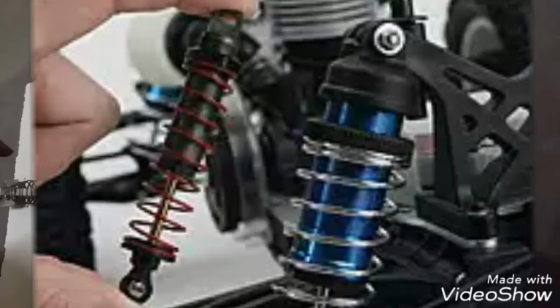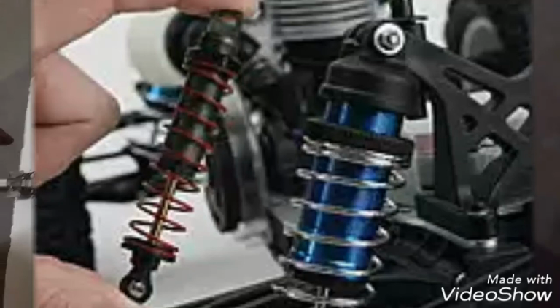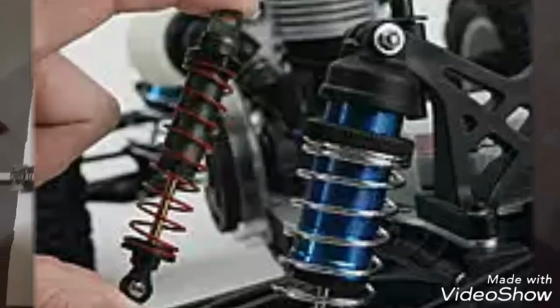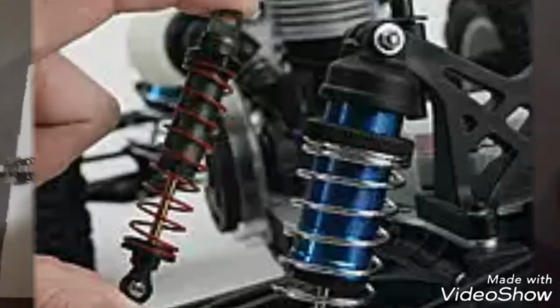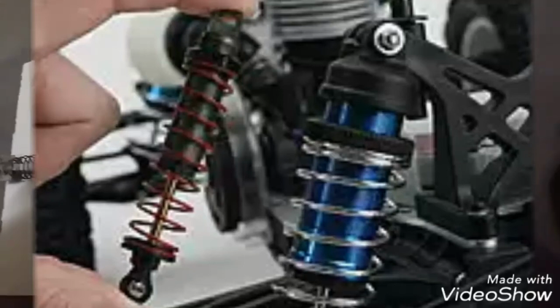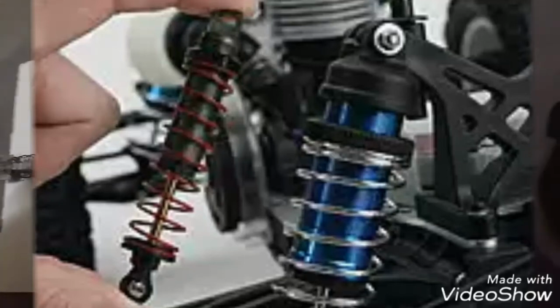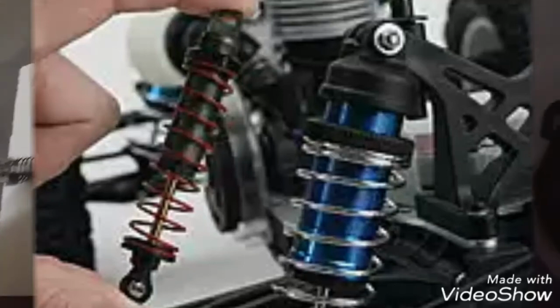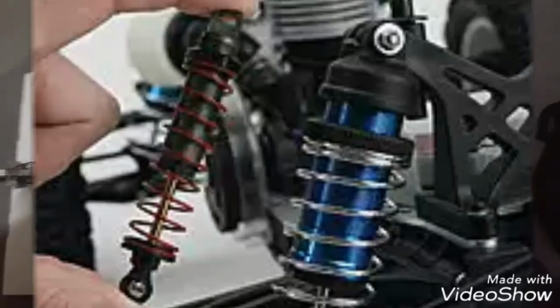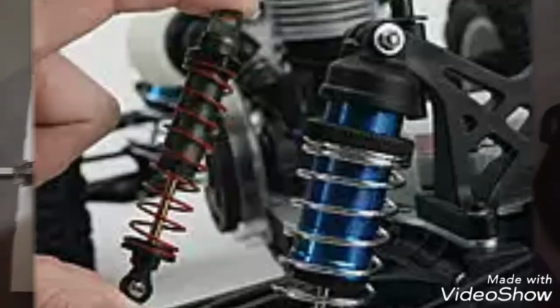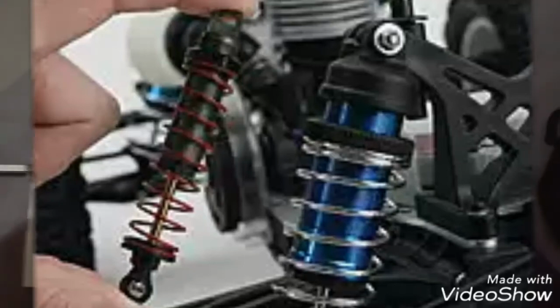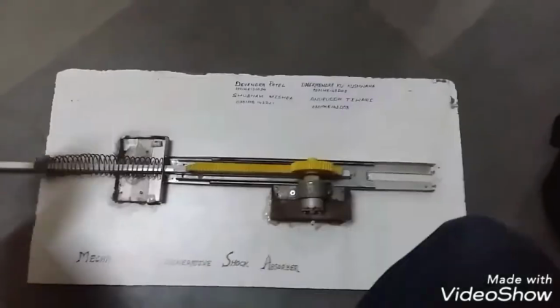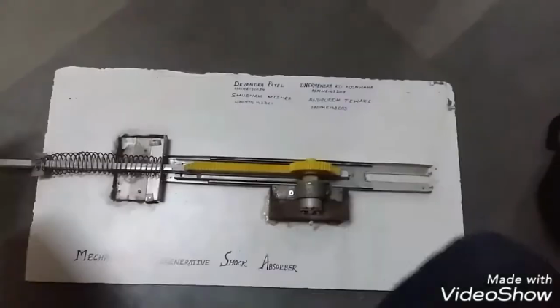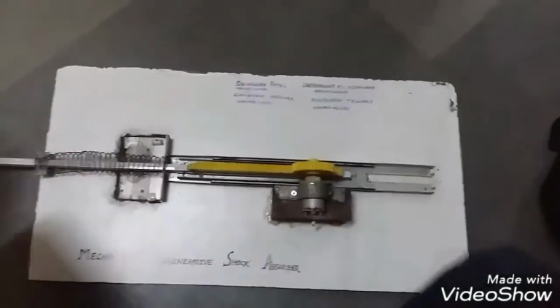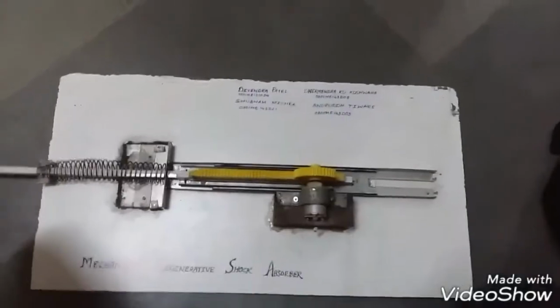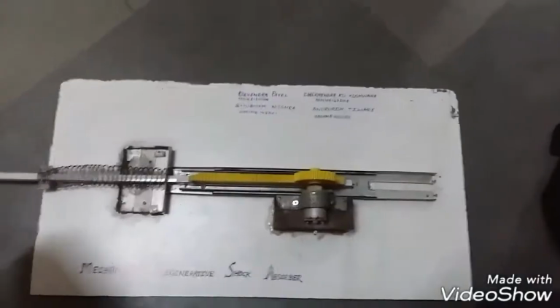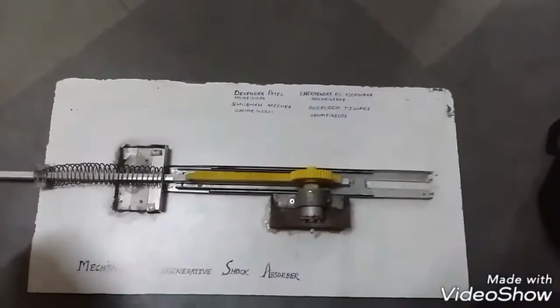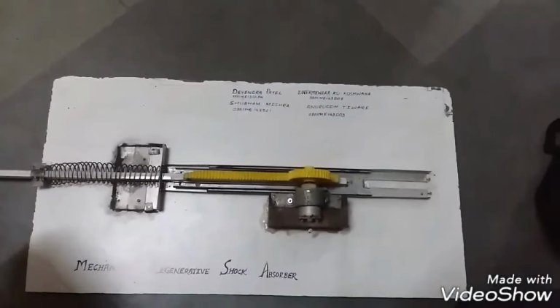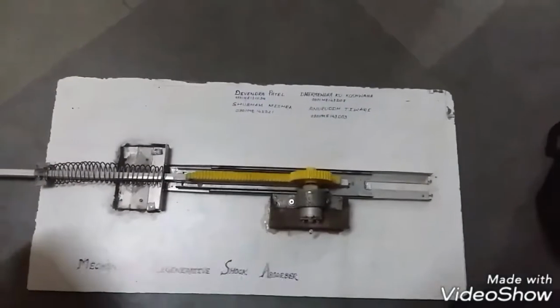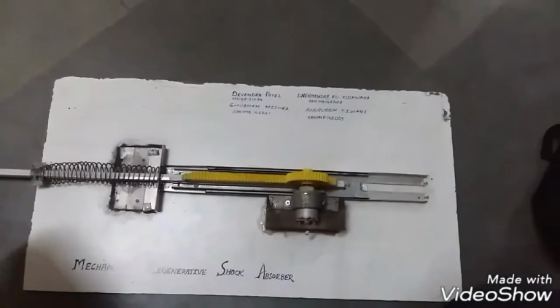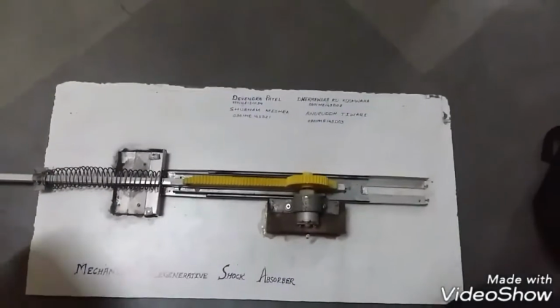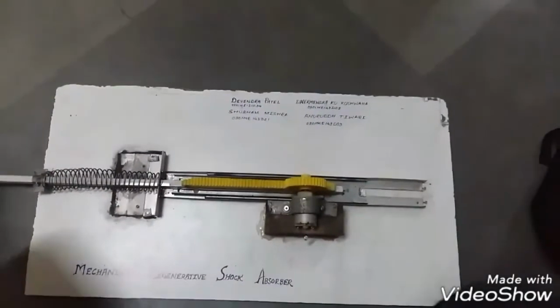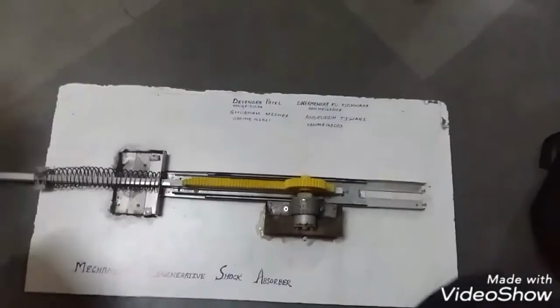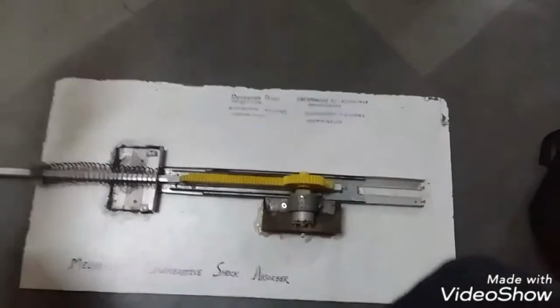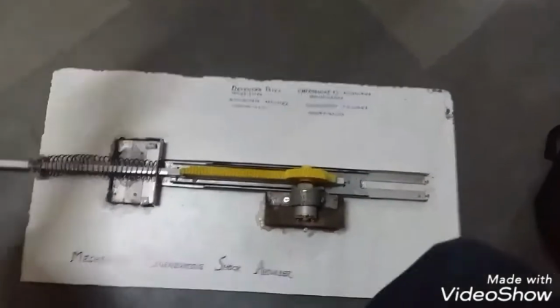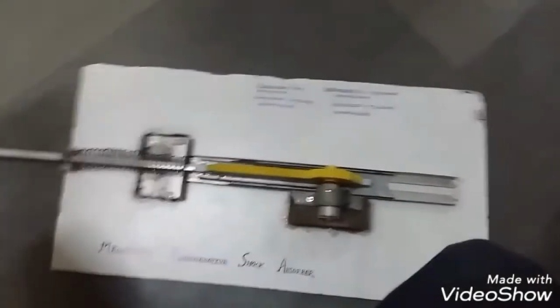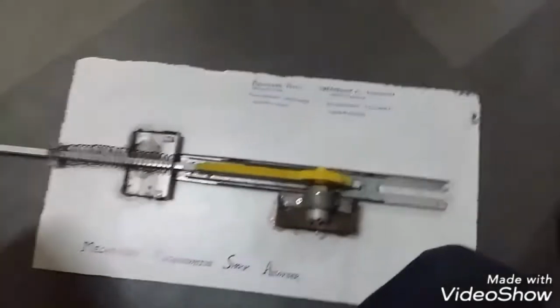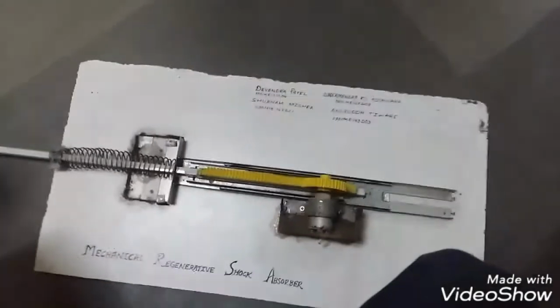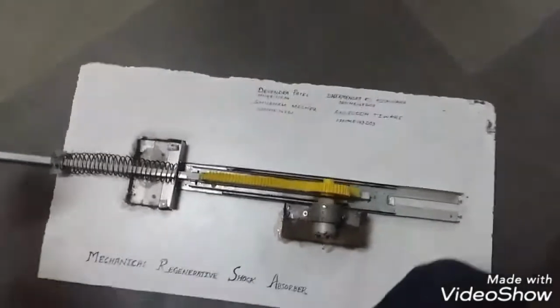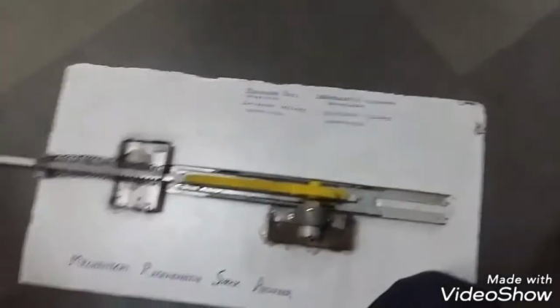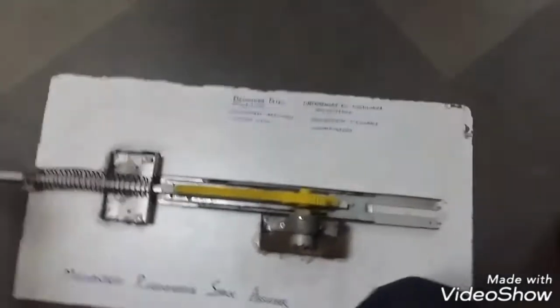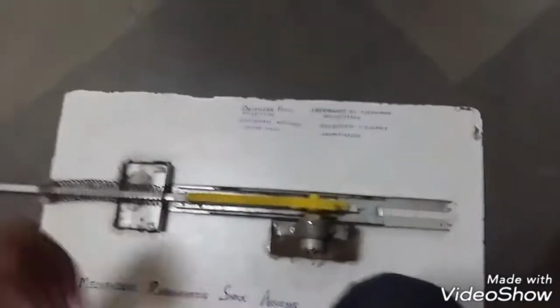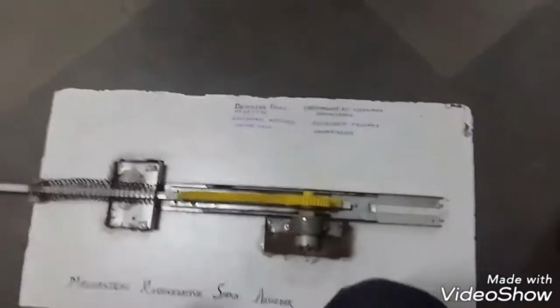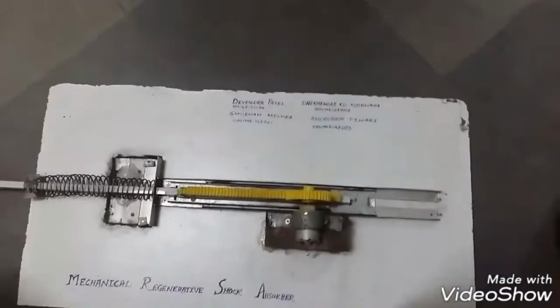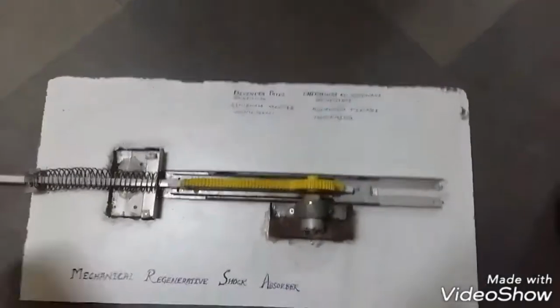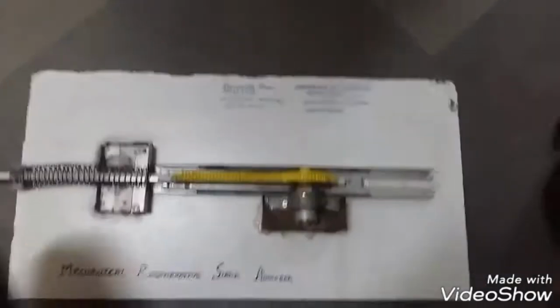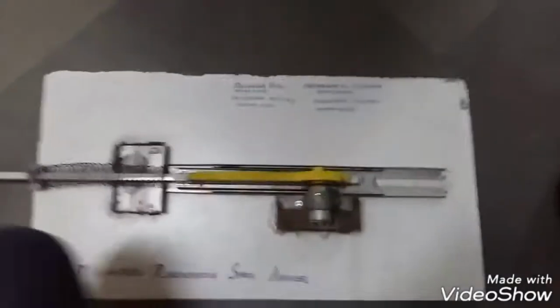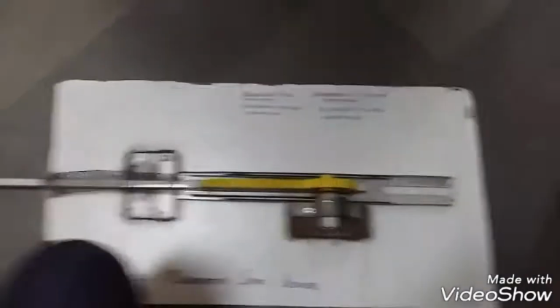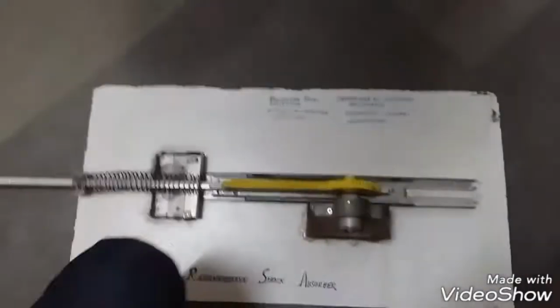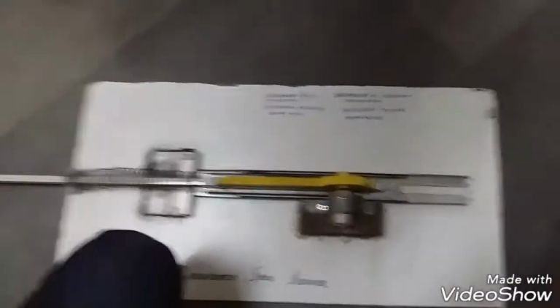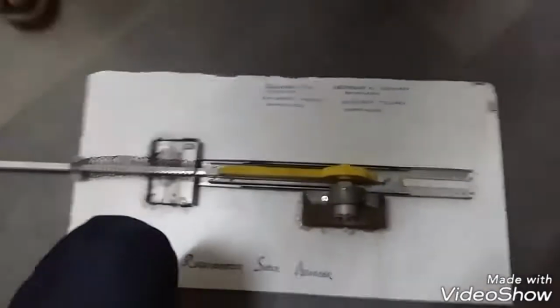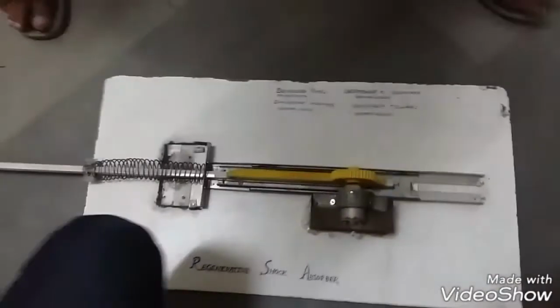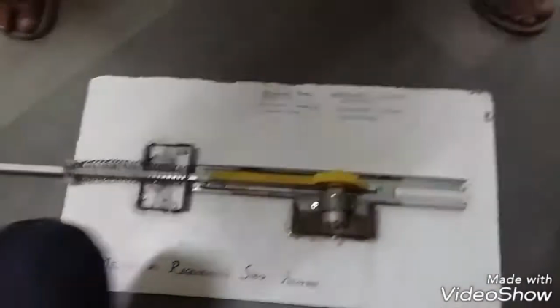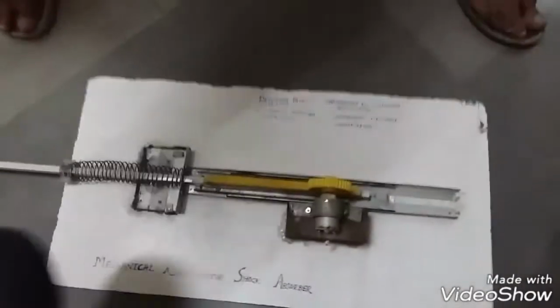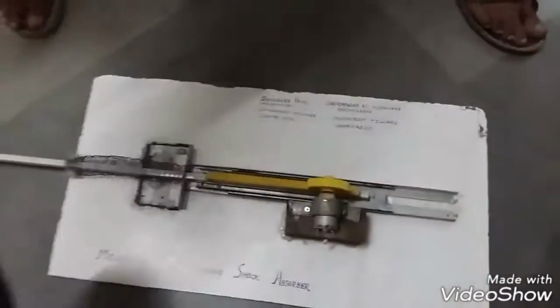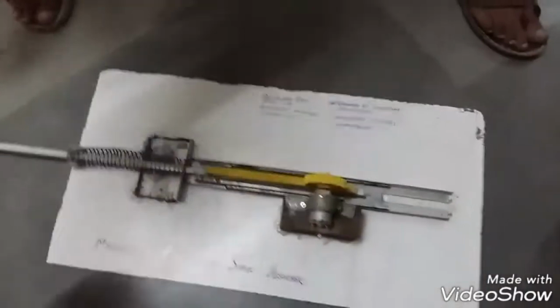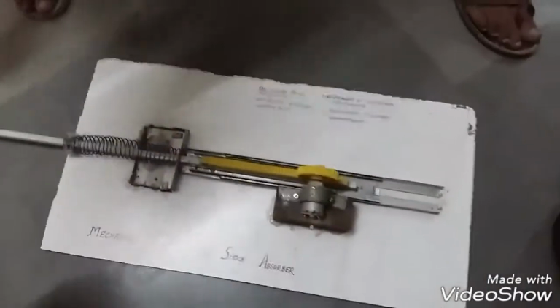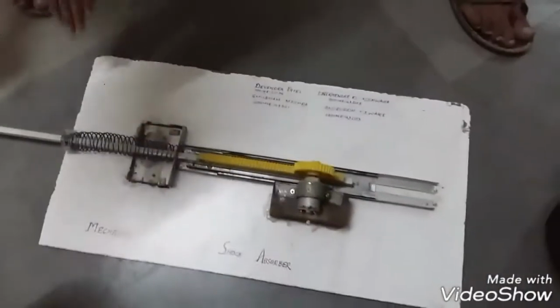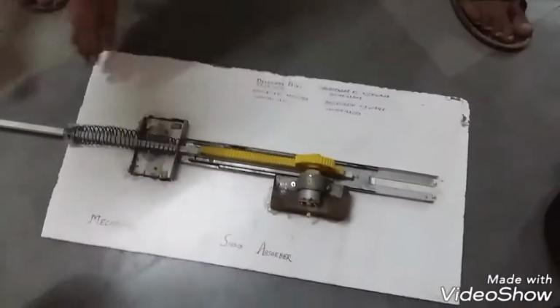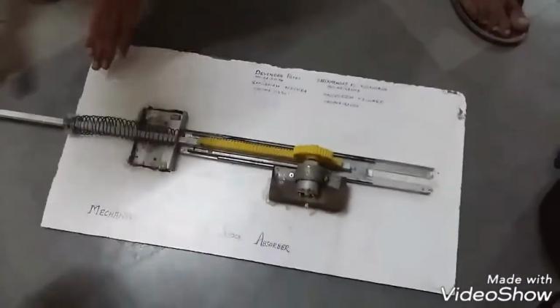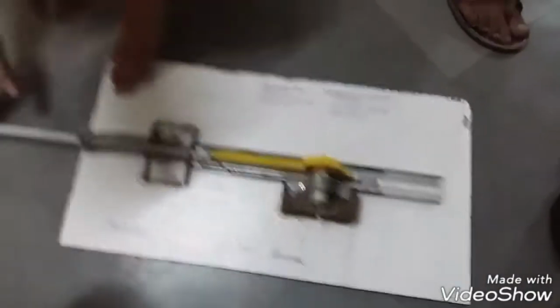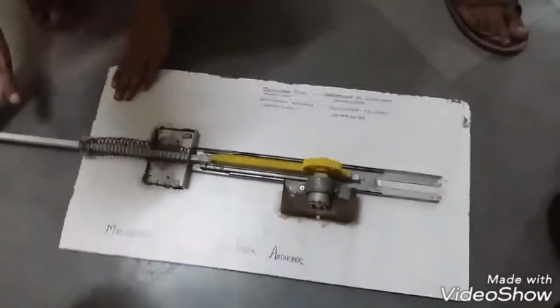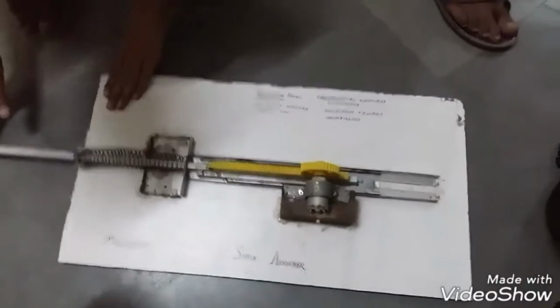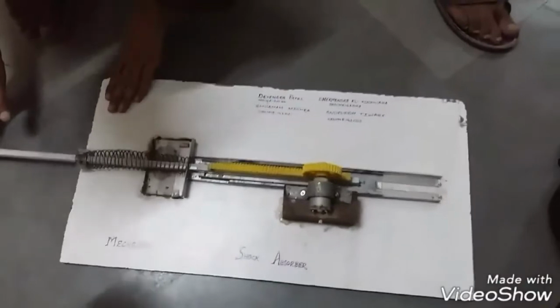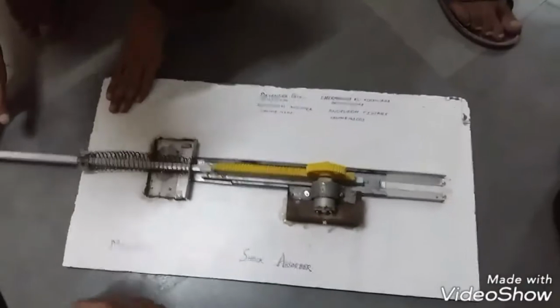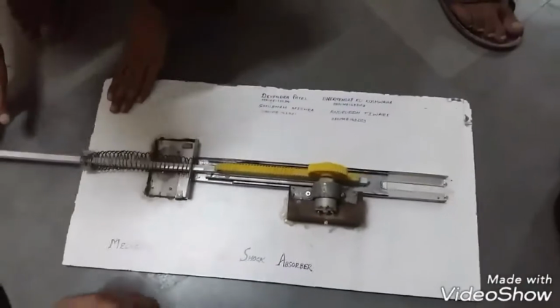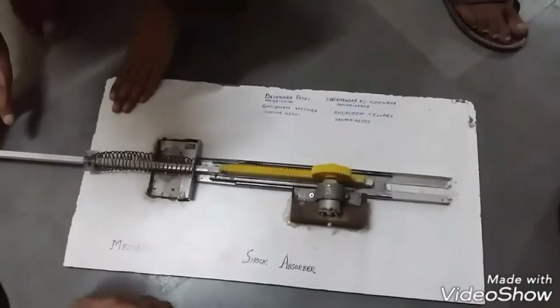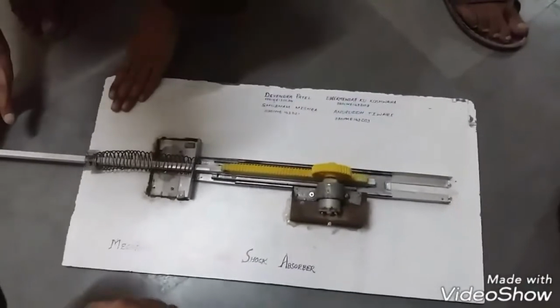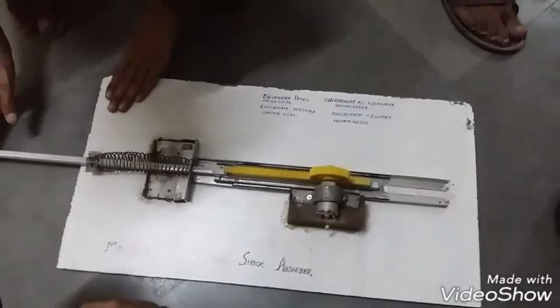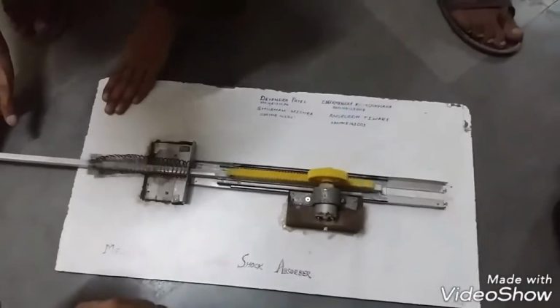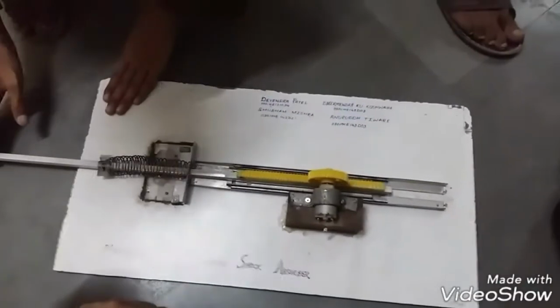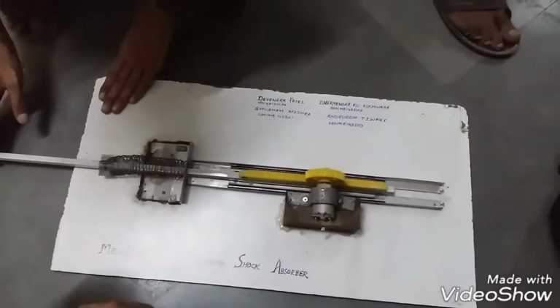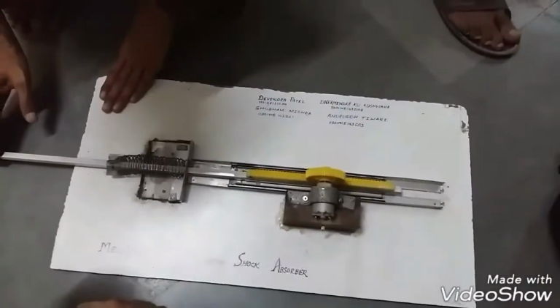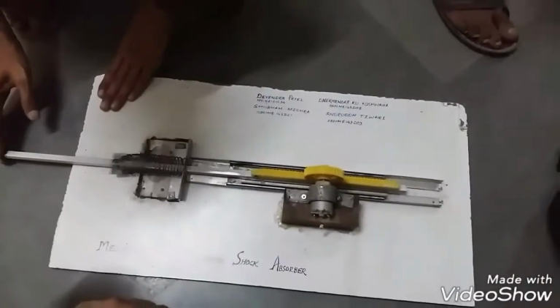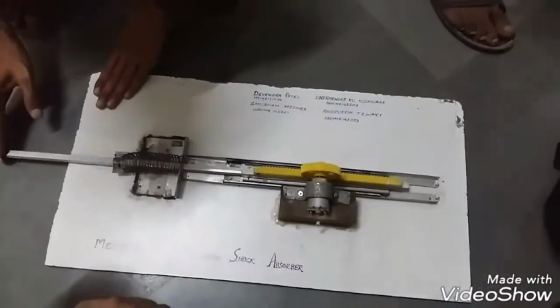Hello friends, my project name is Mechanical Regenerative Shock Absorber.